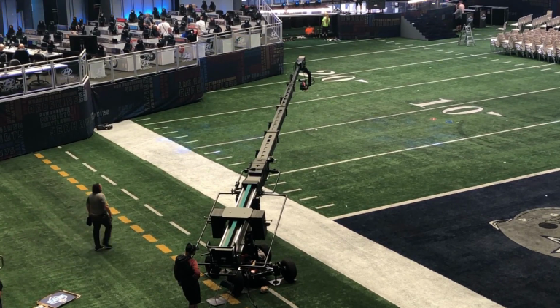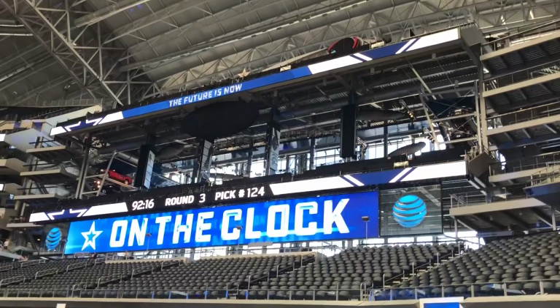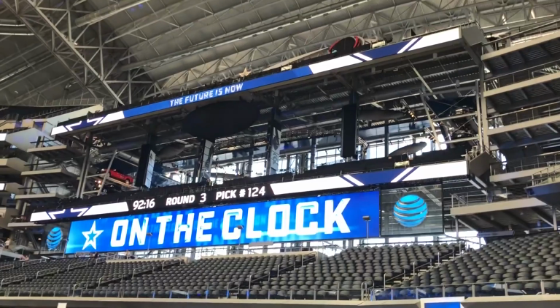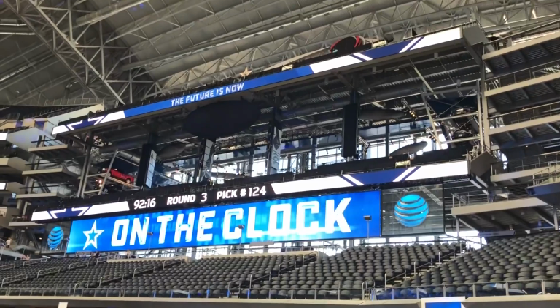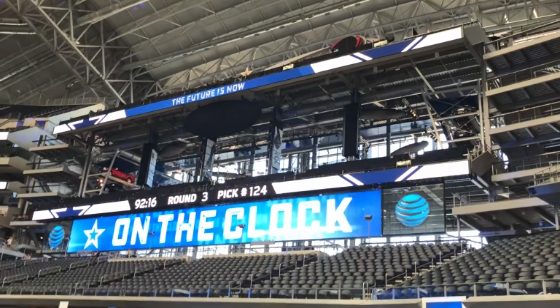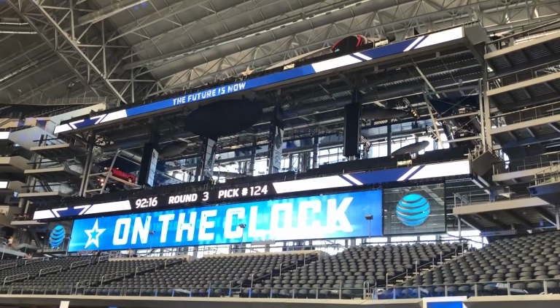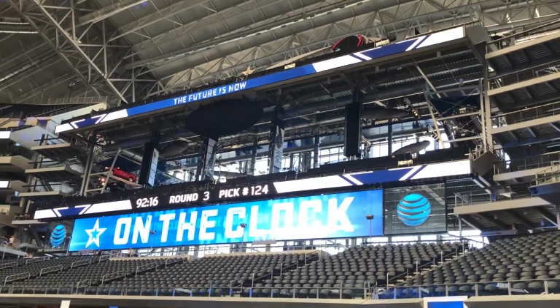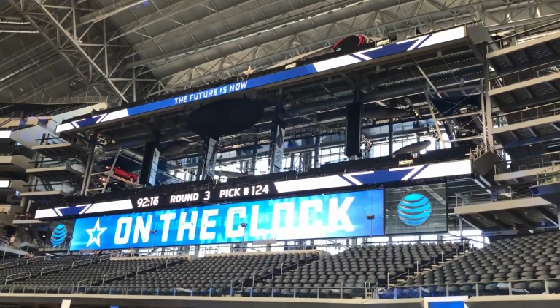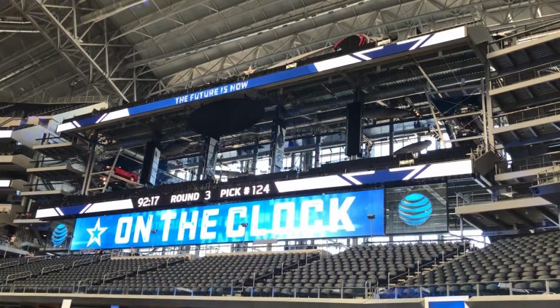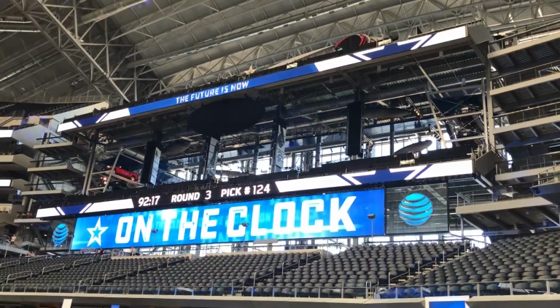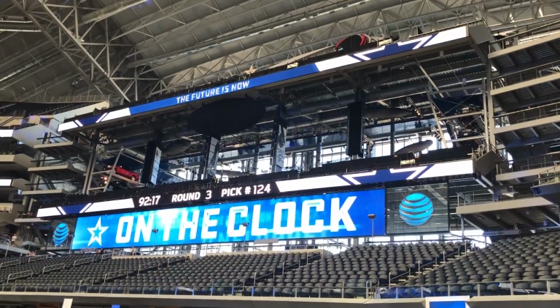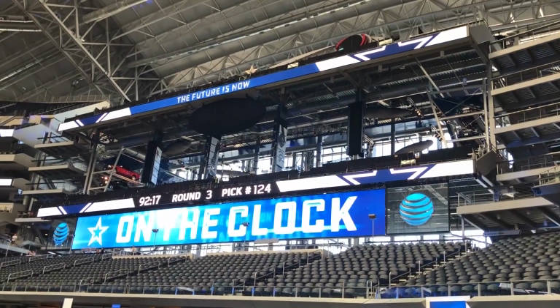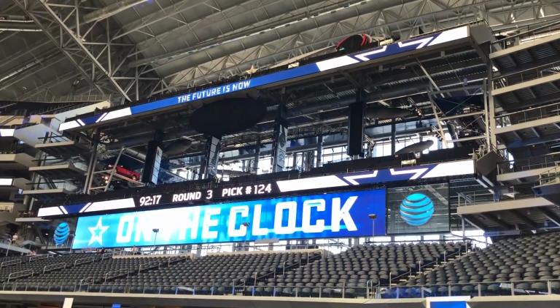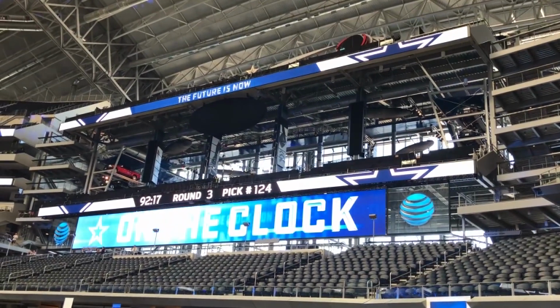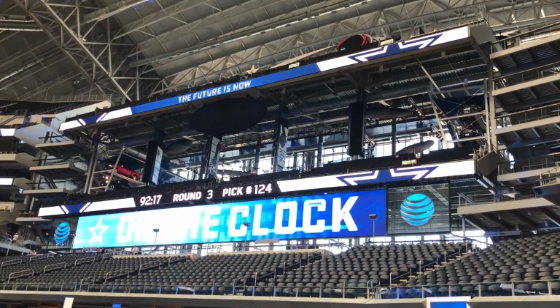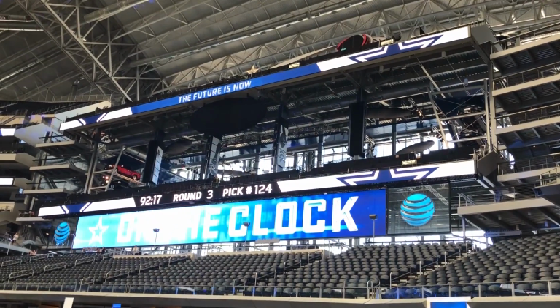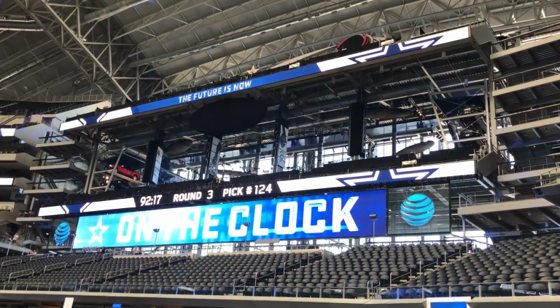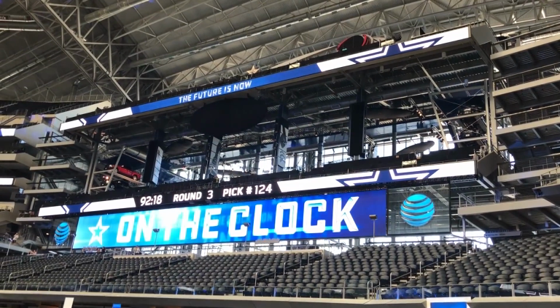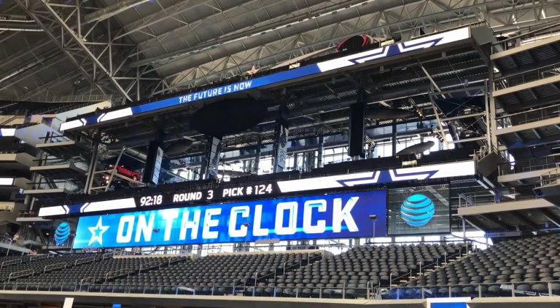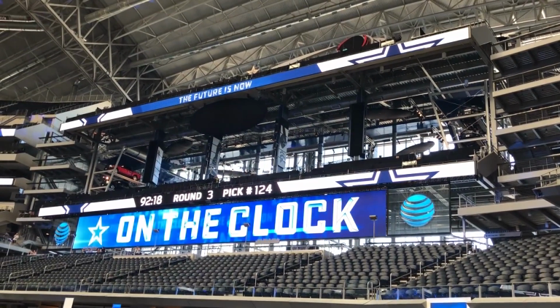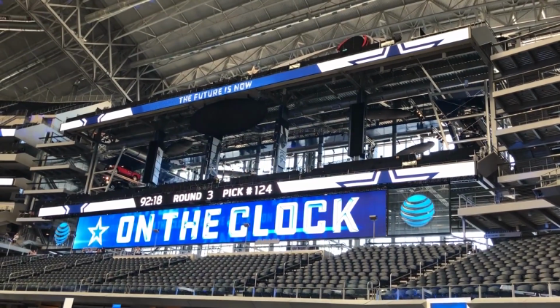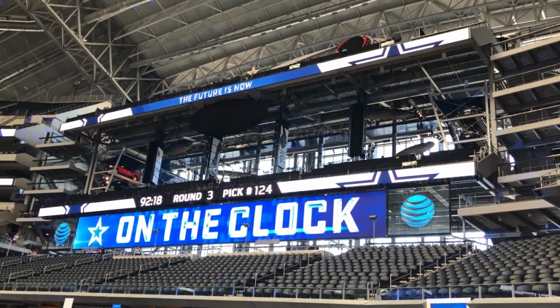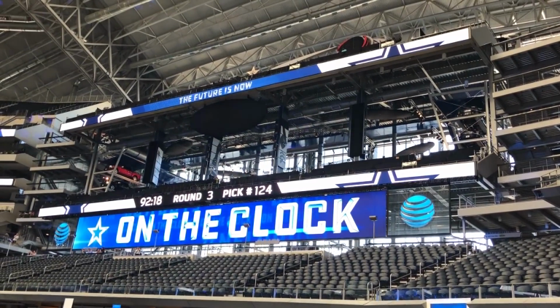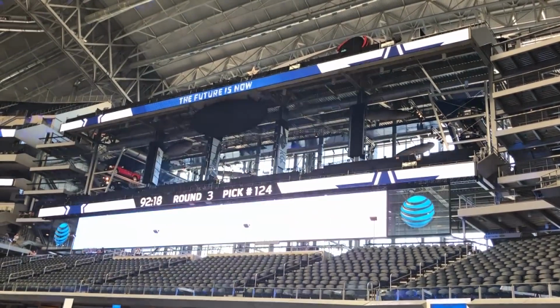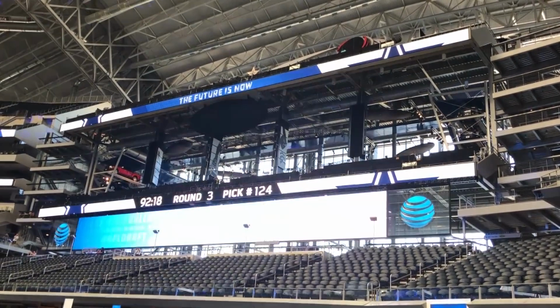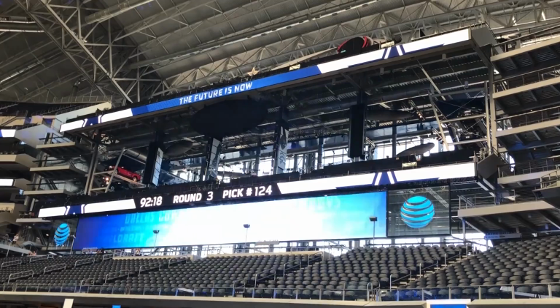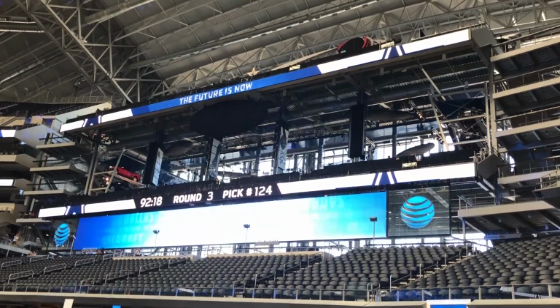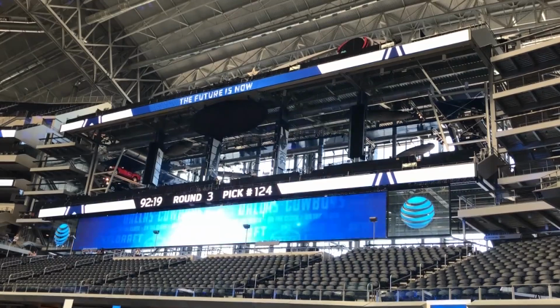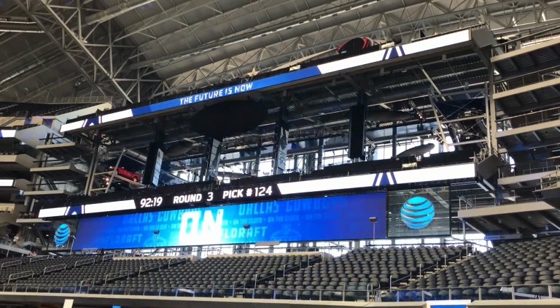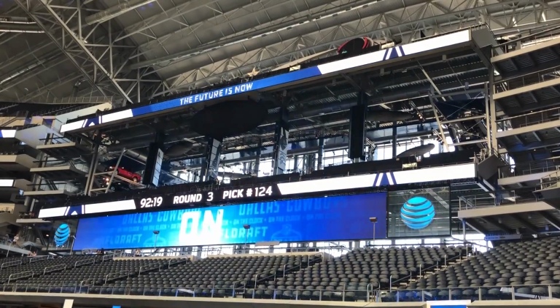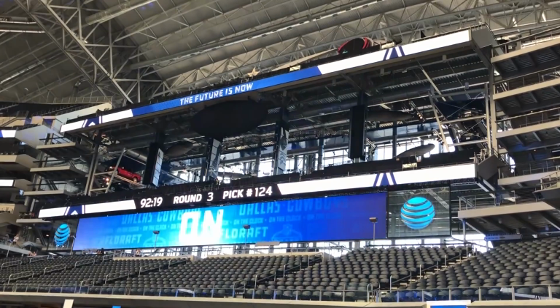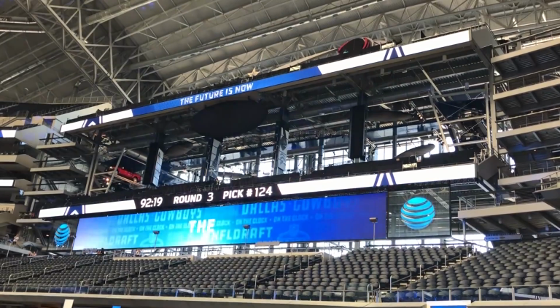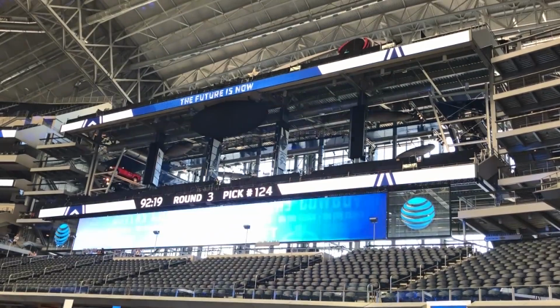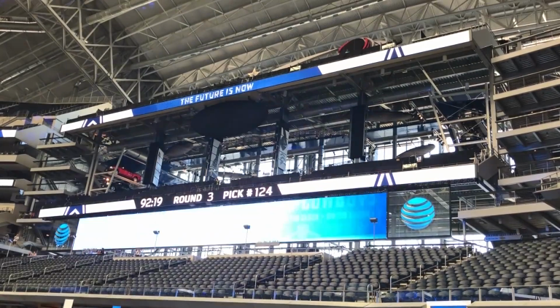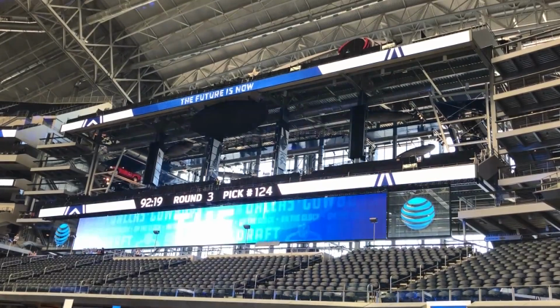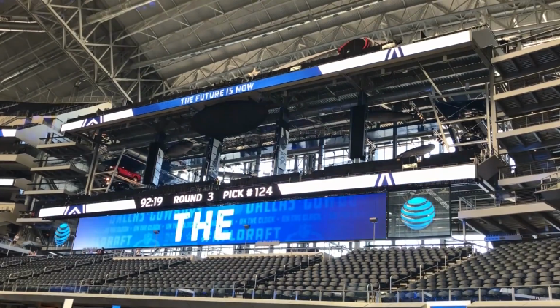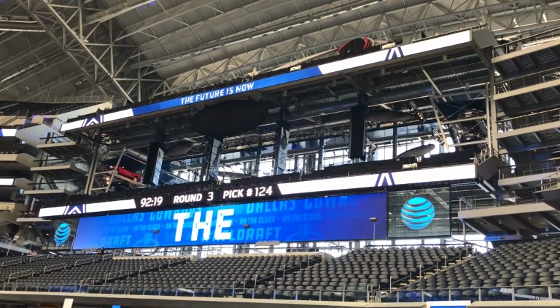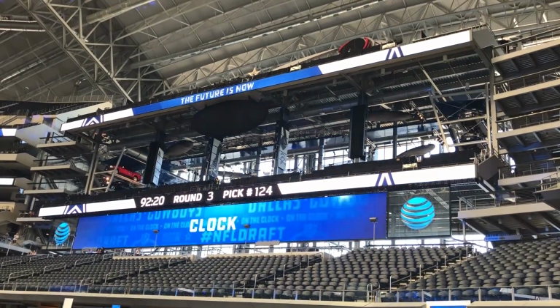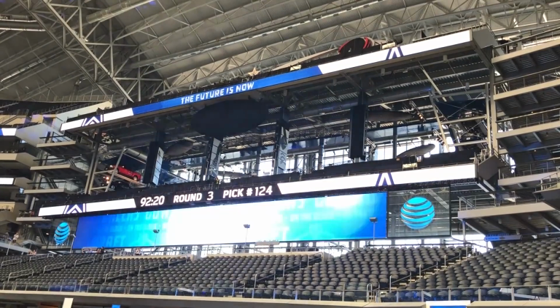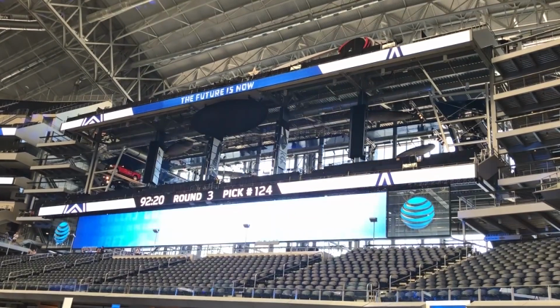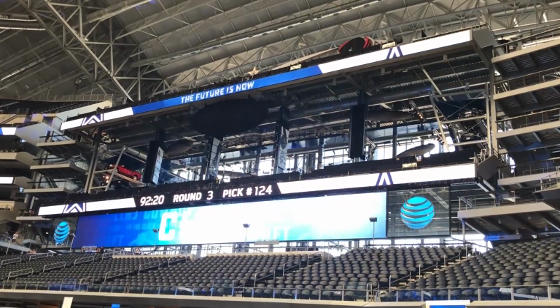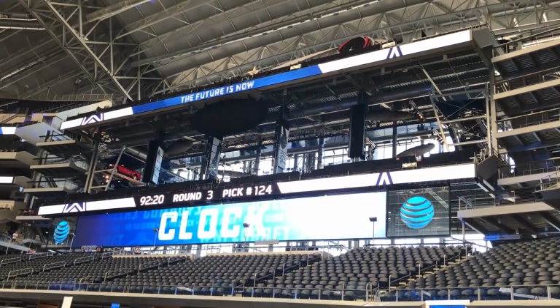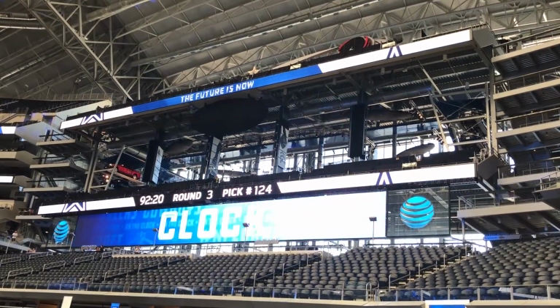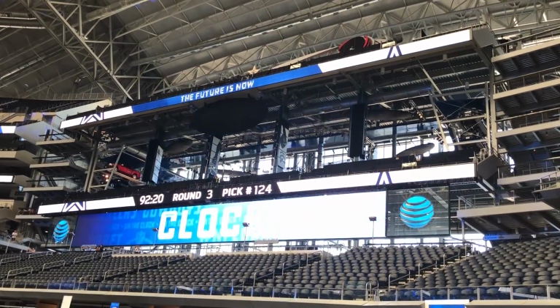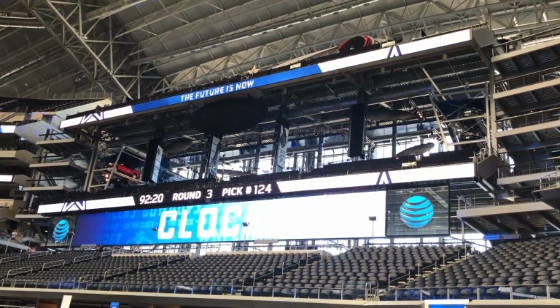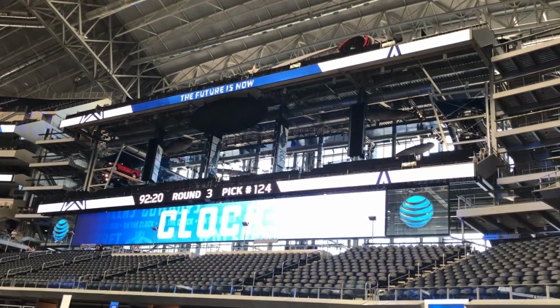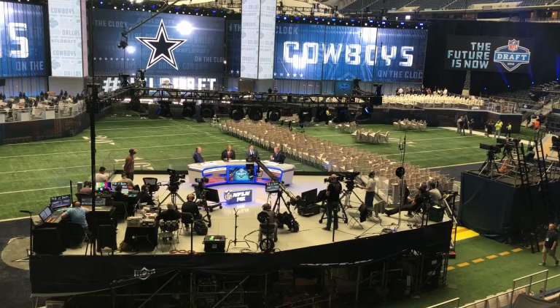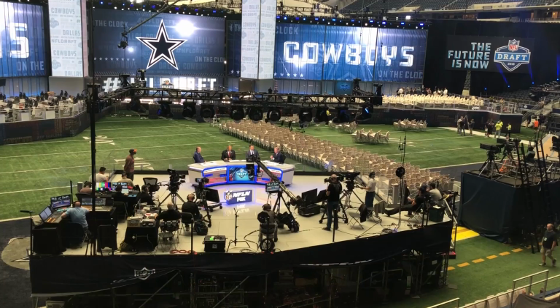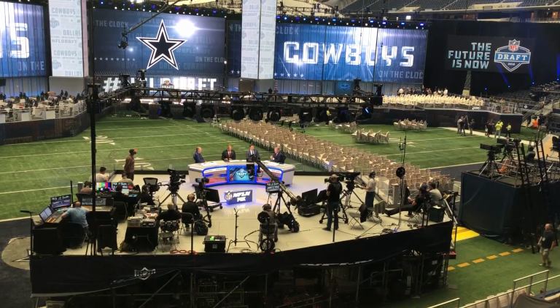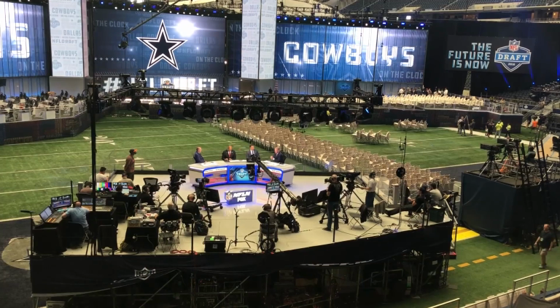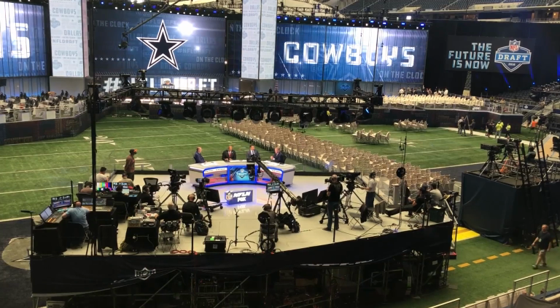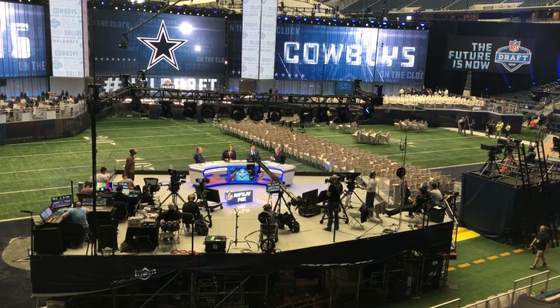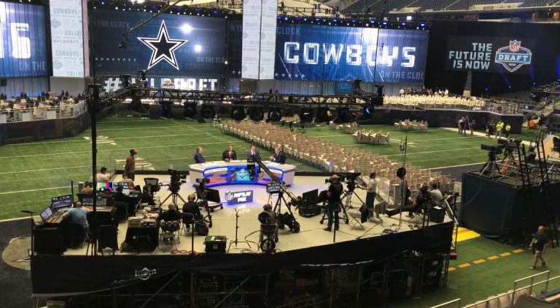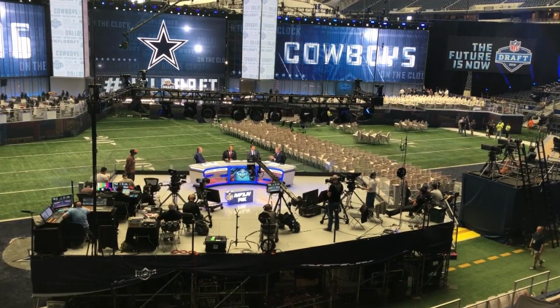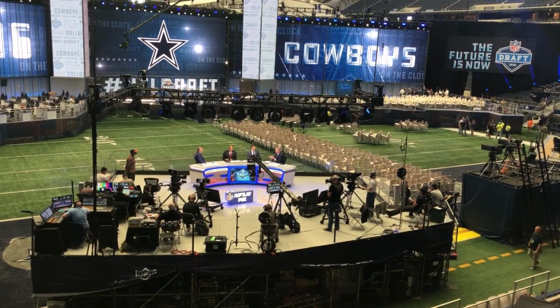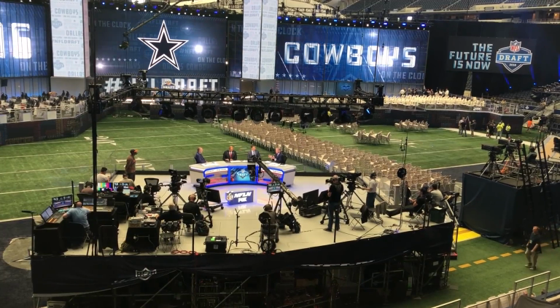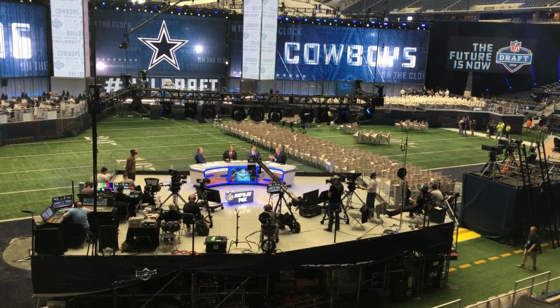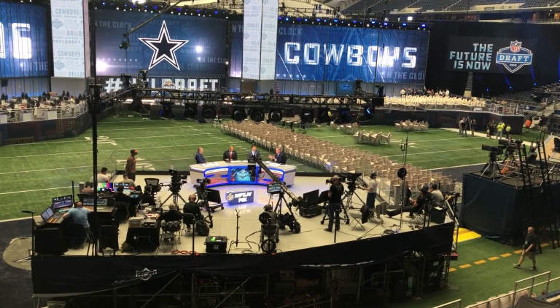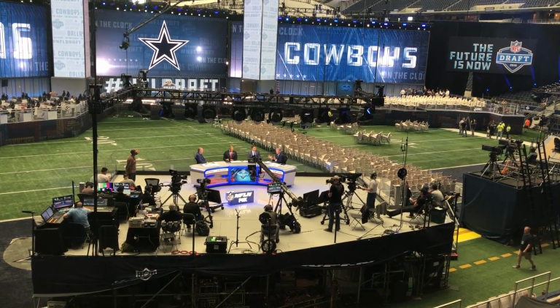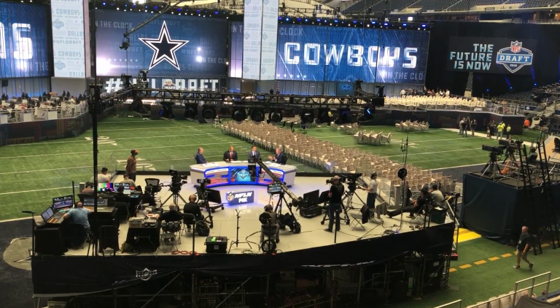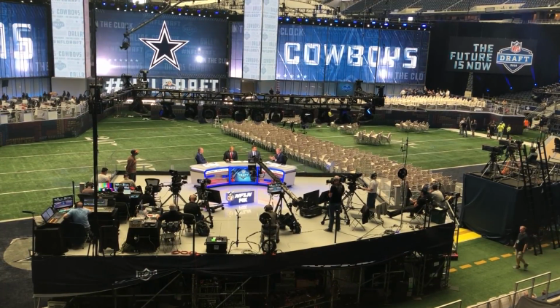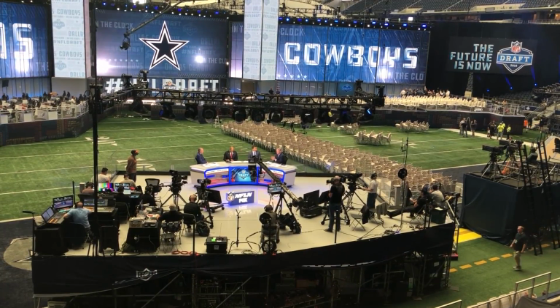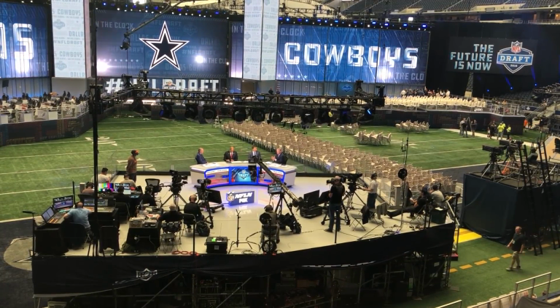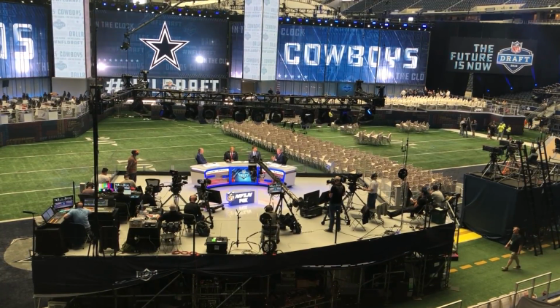You can also see them testing out the screens. You can see how much time is left on the clock. There are also two different studios.